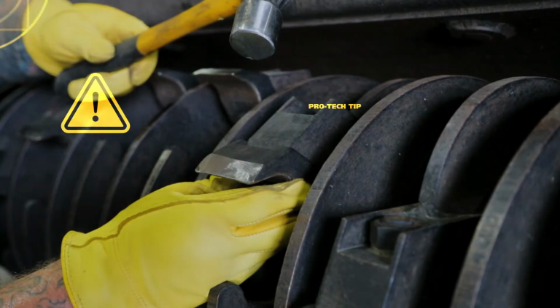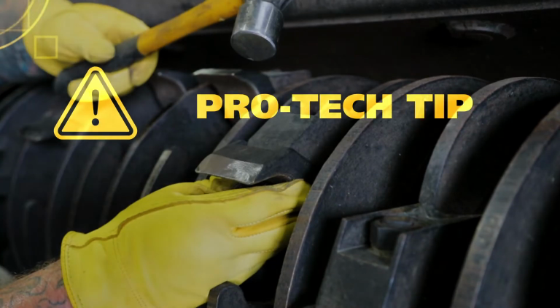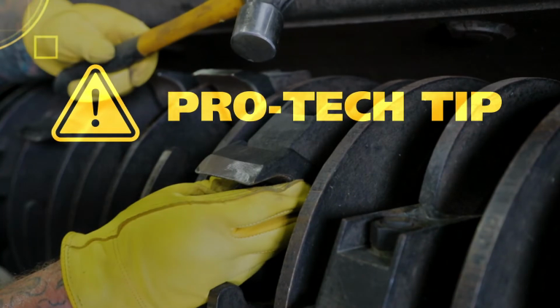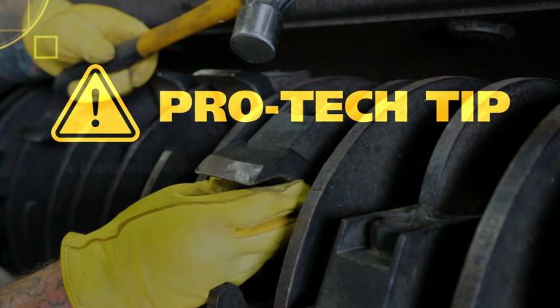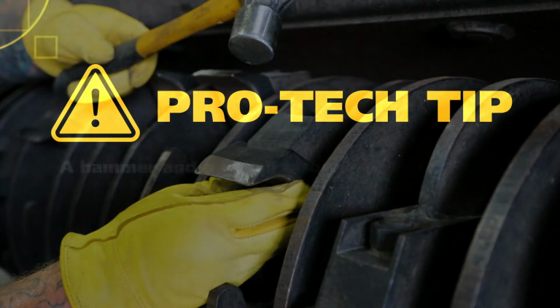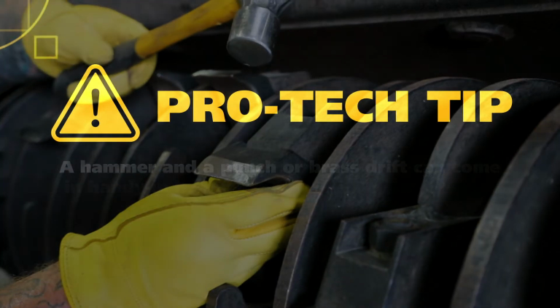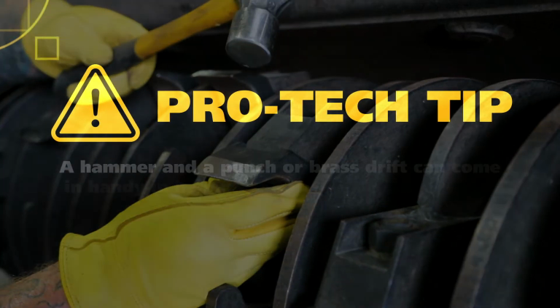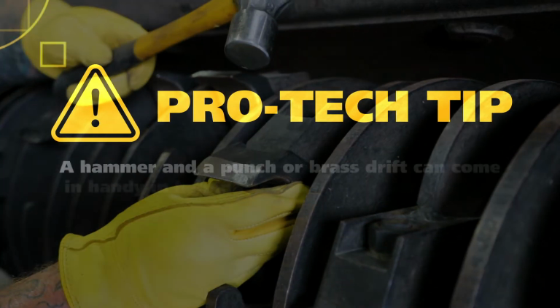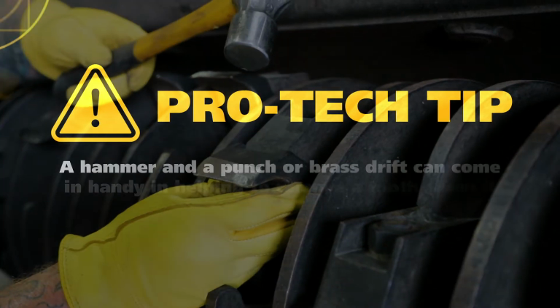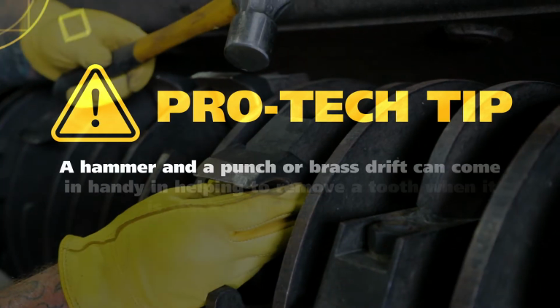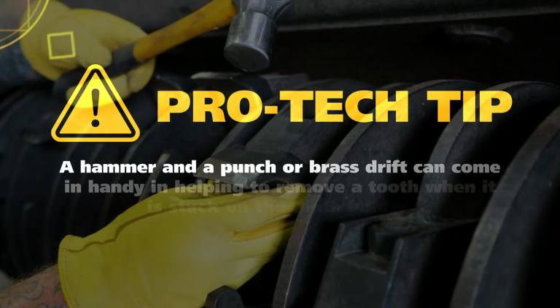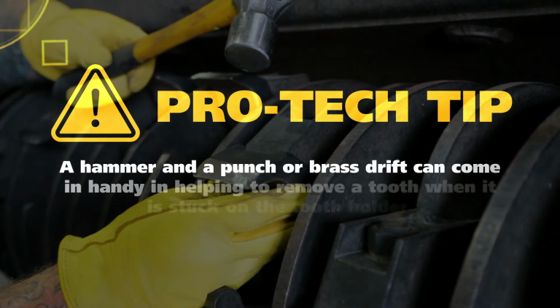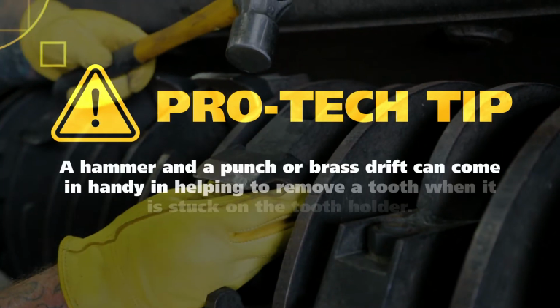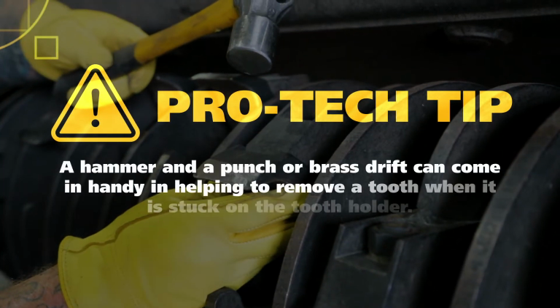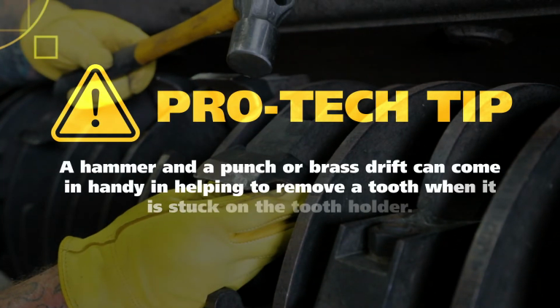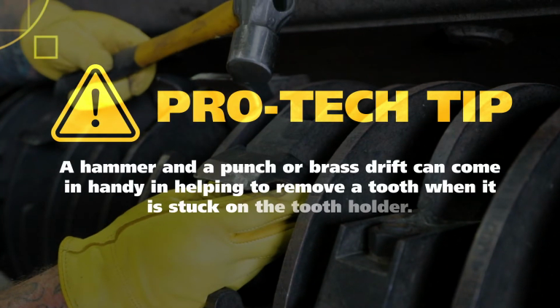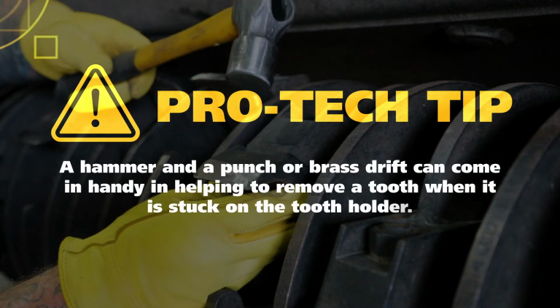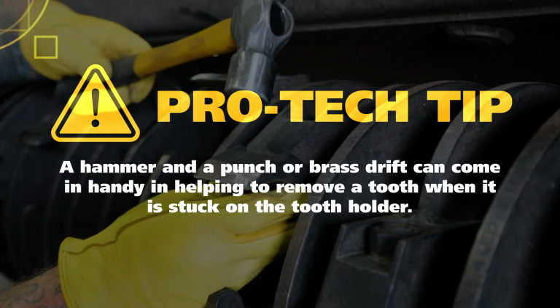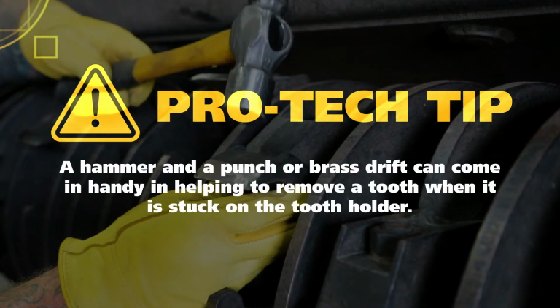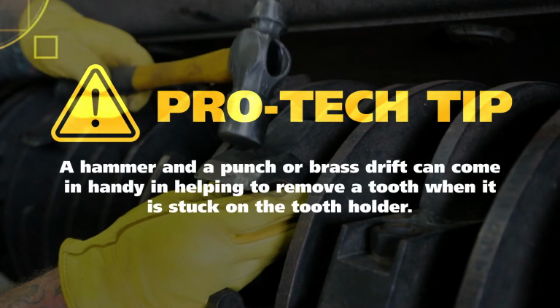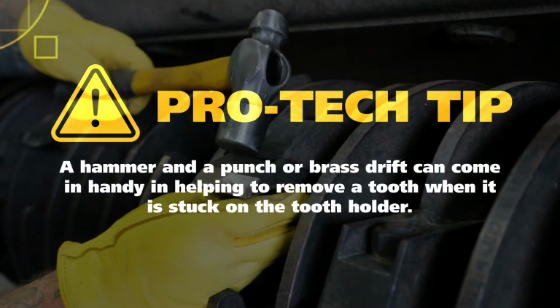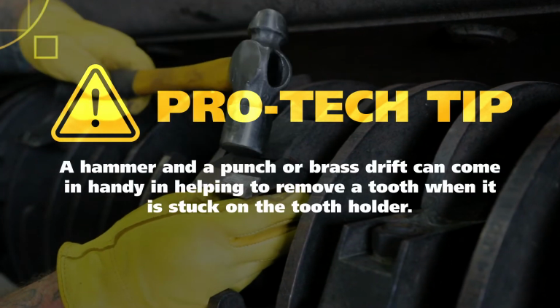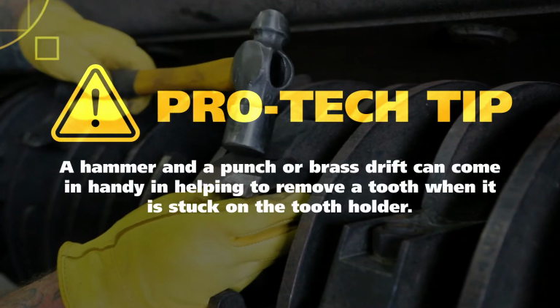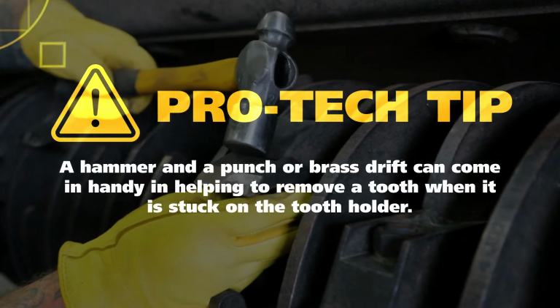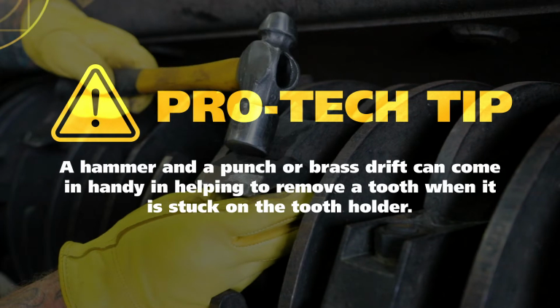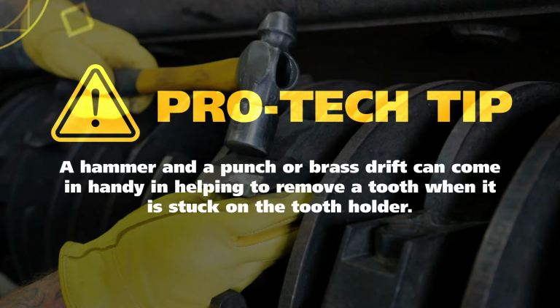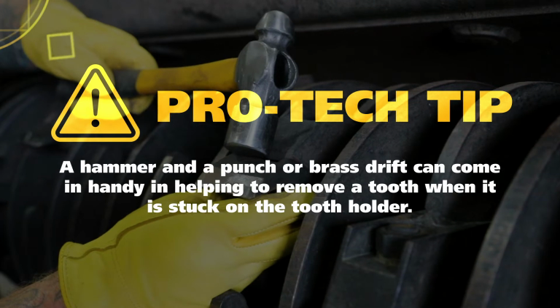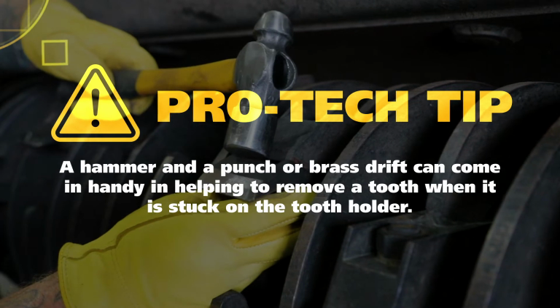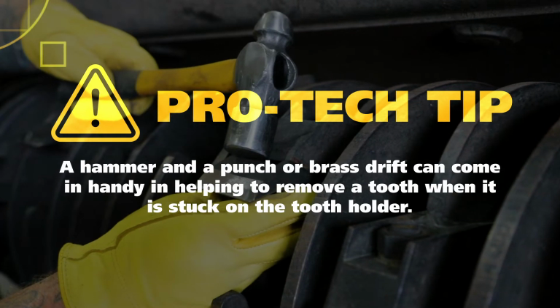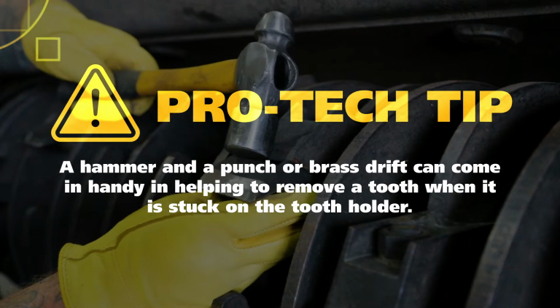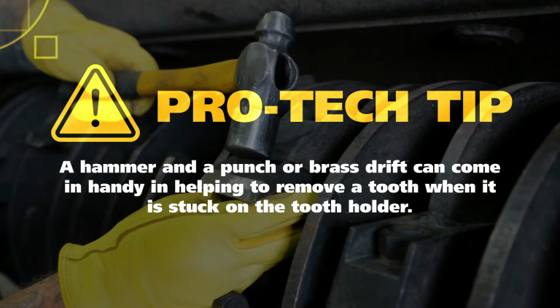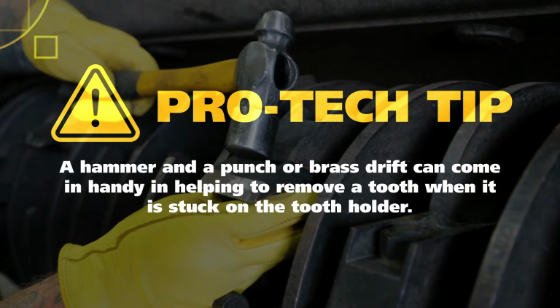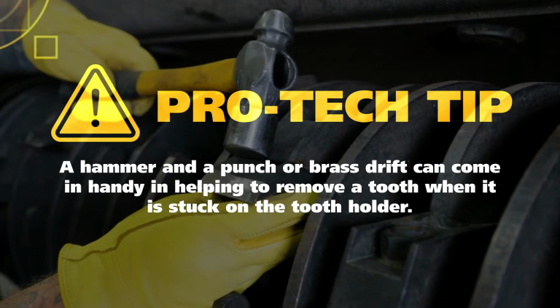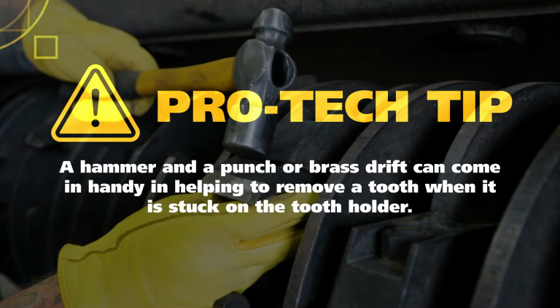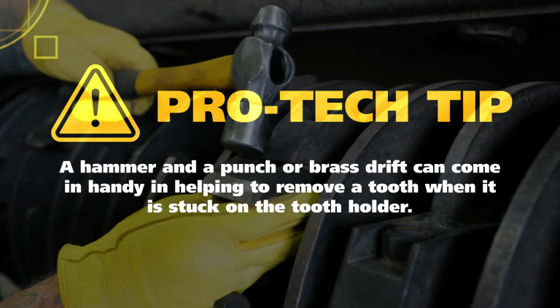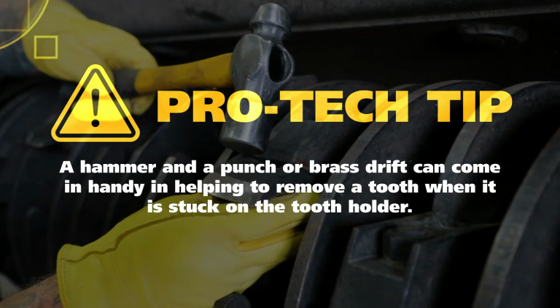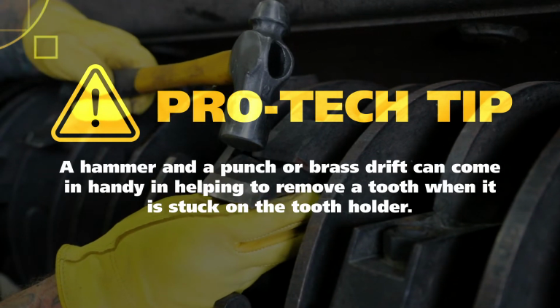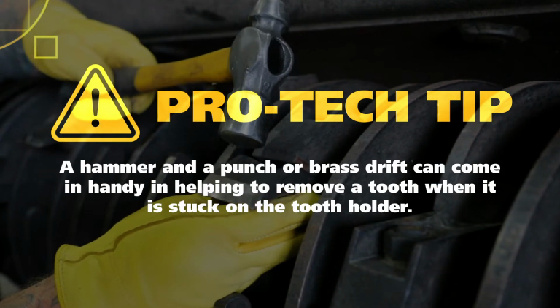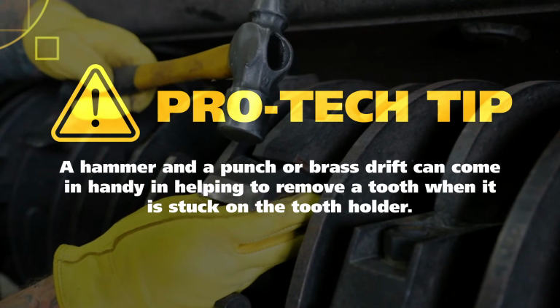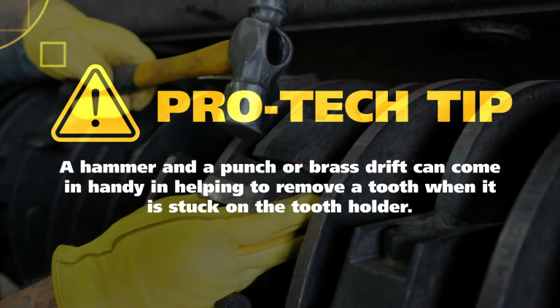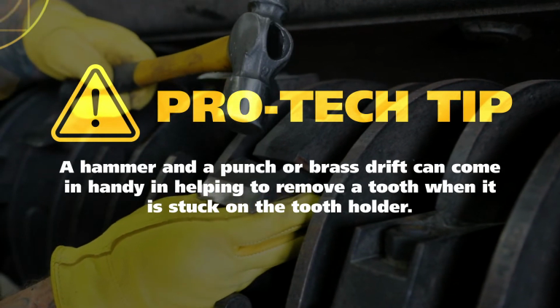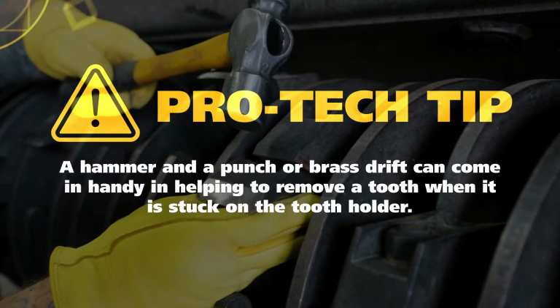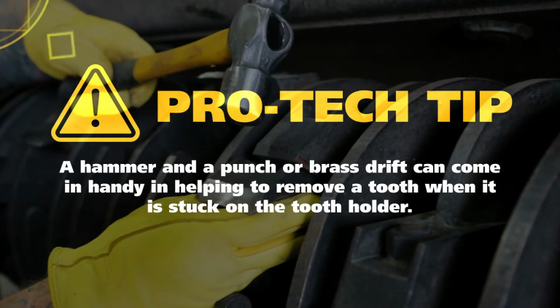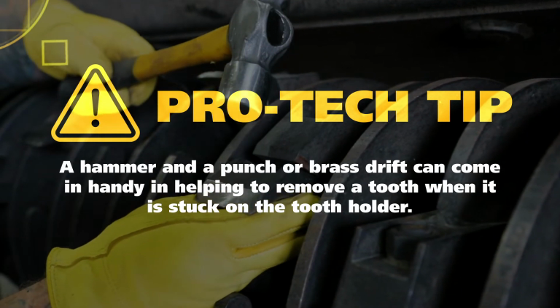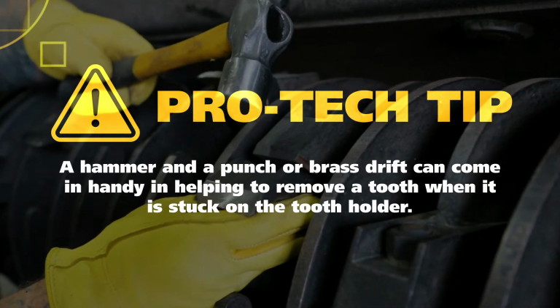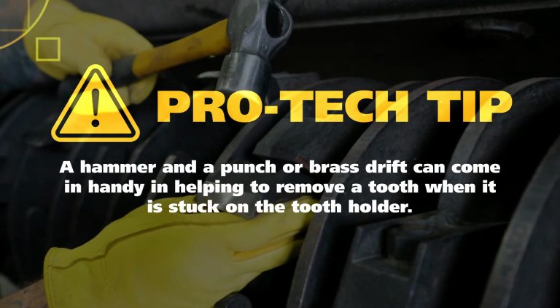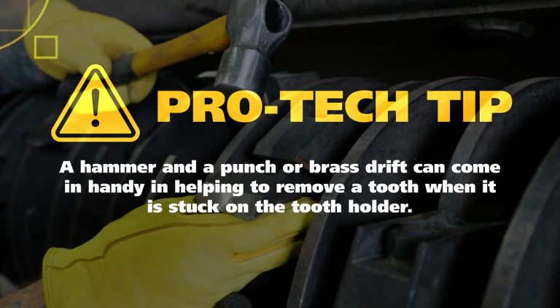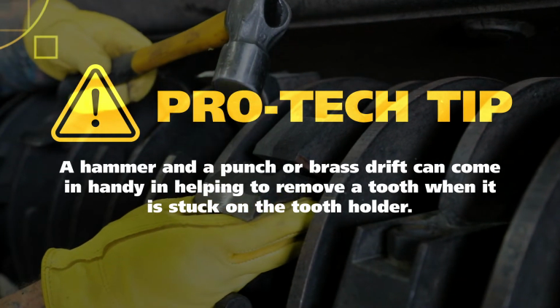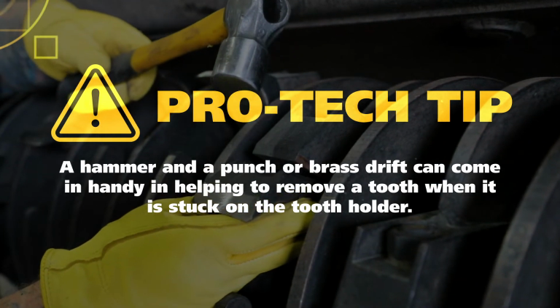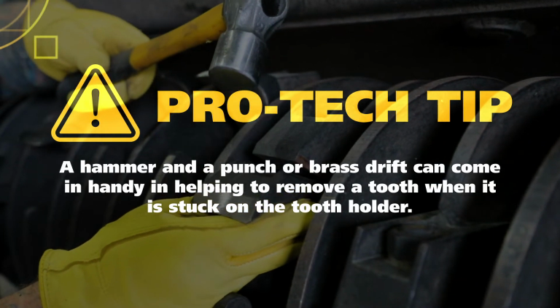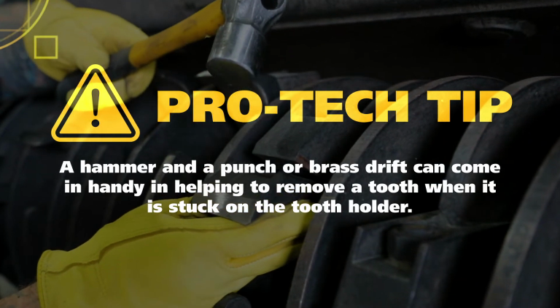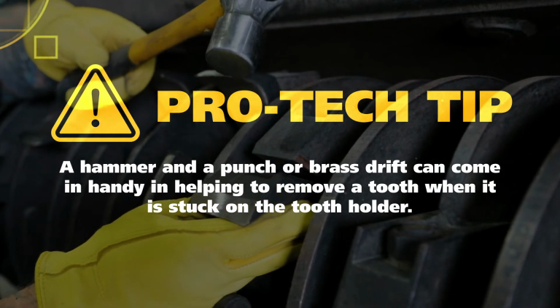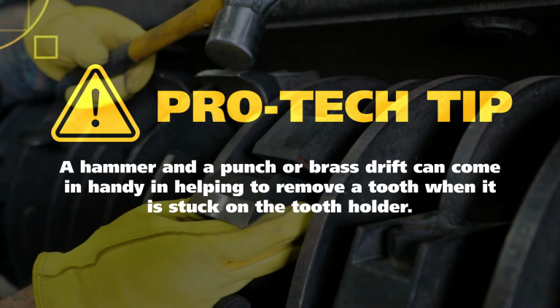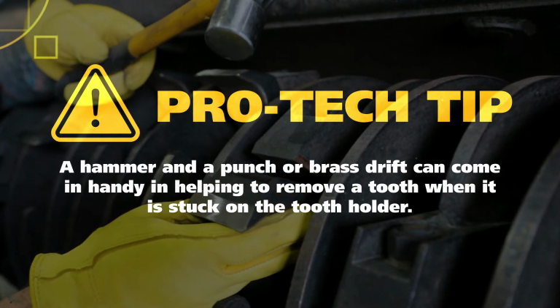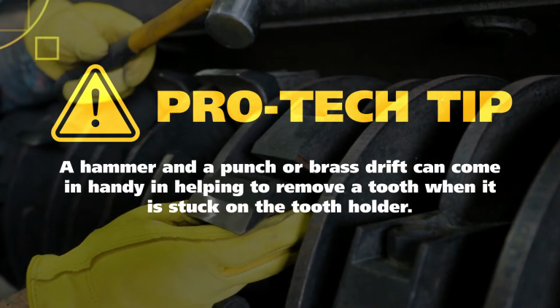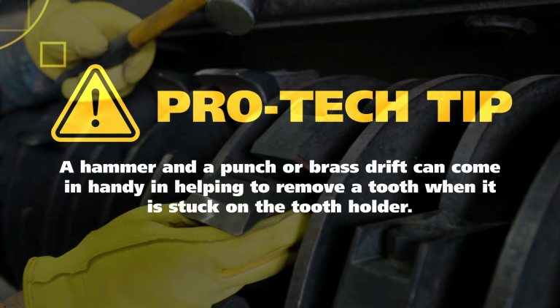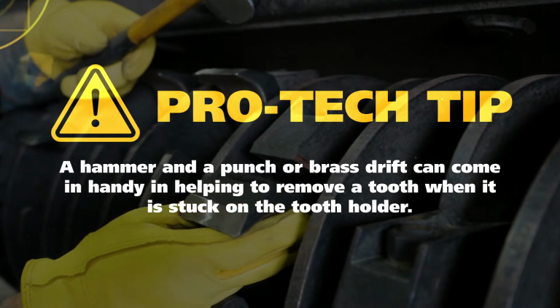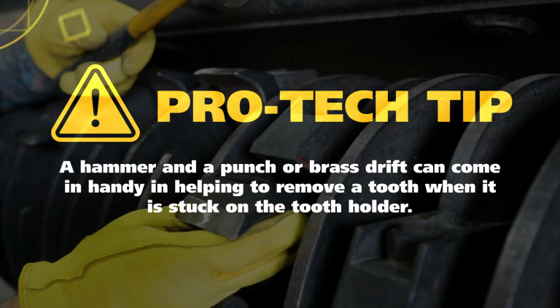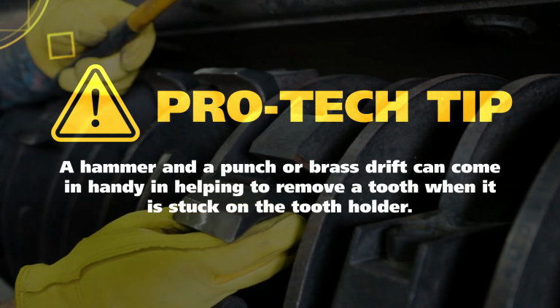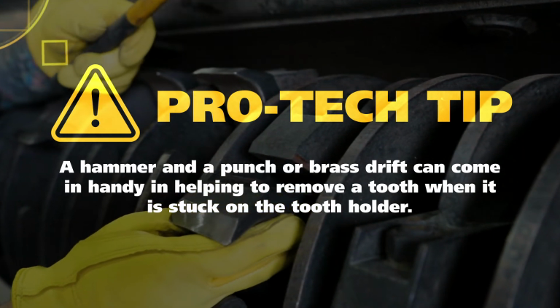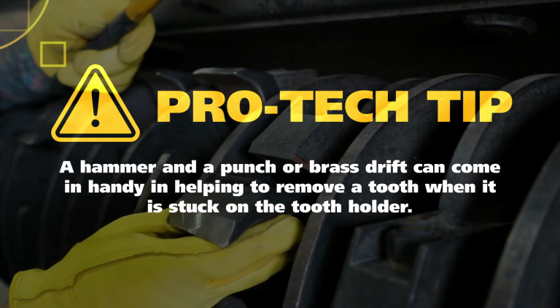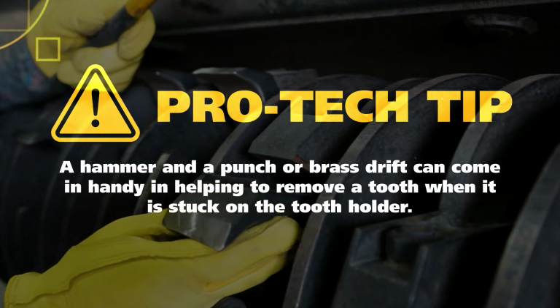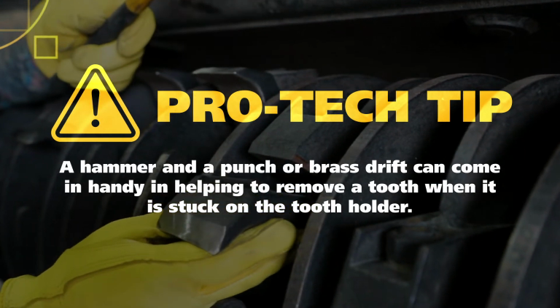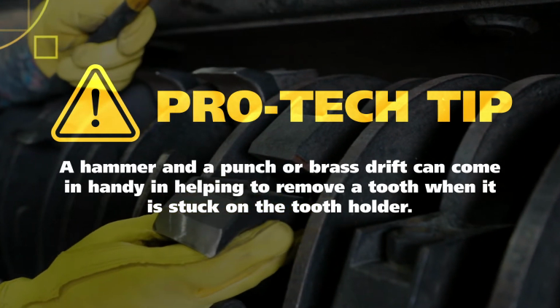Pro-Tech Tip: A hammer and a punch or brass drift can come in handy in helping to remove a tooth when it is stuck on the tooth holder.